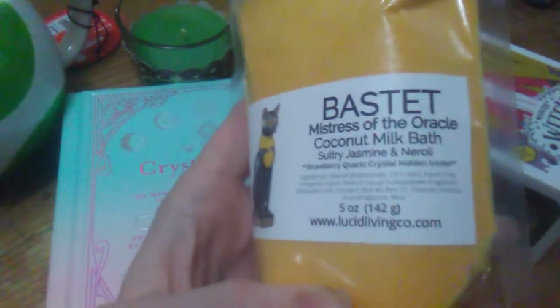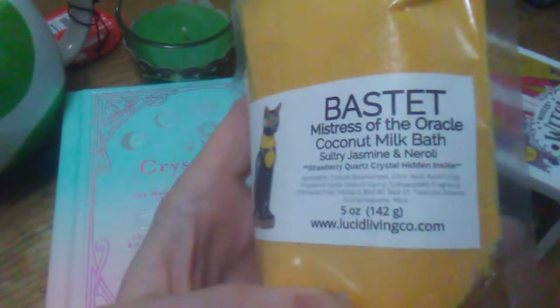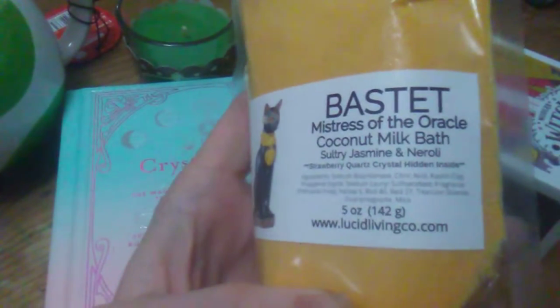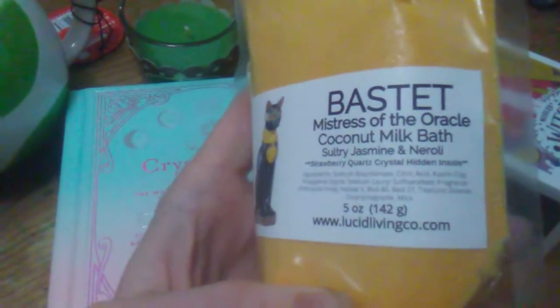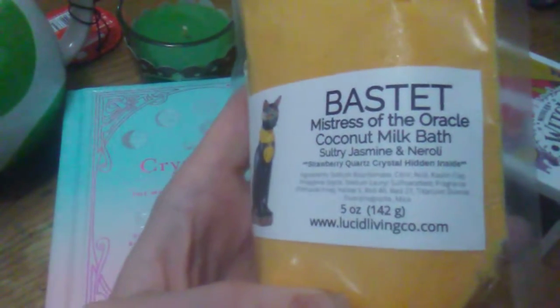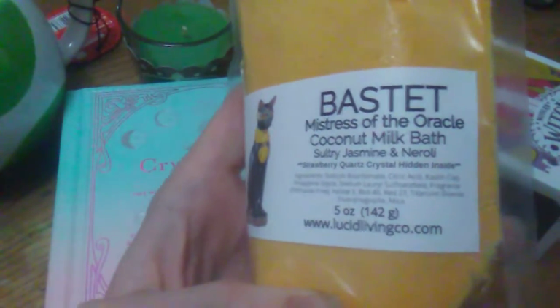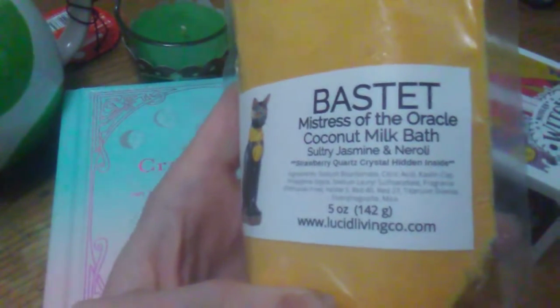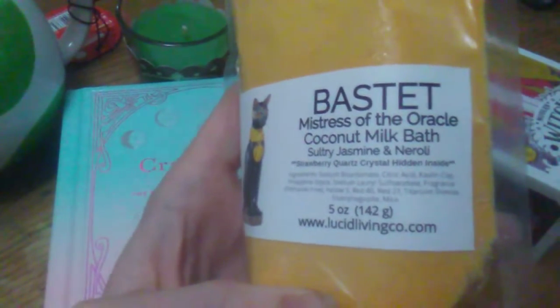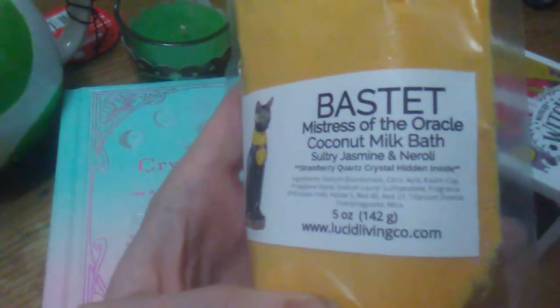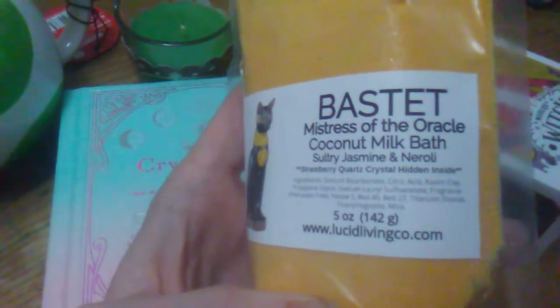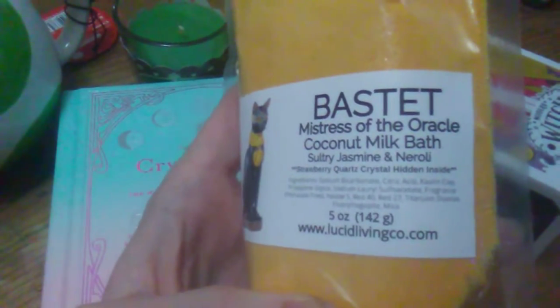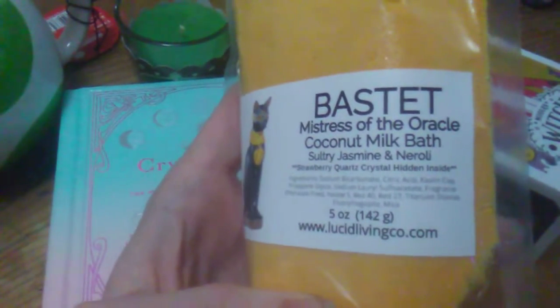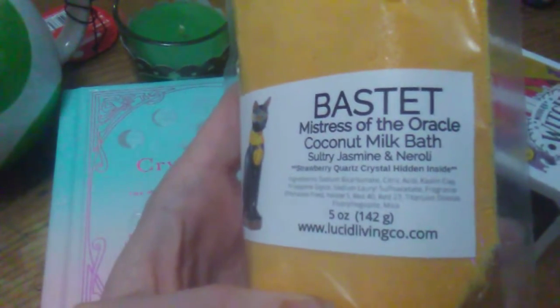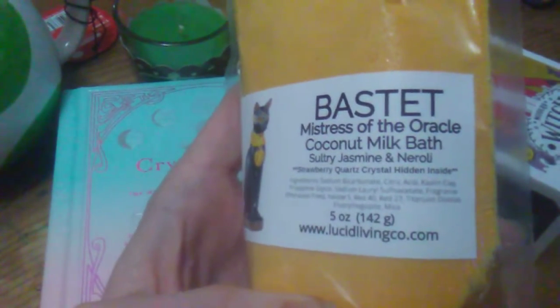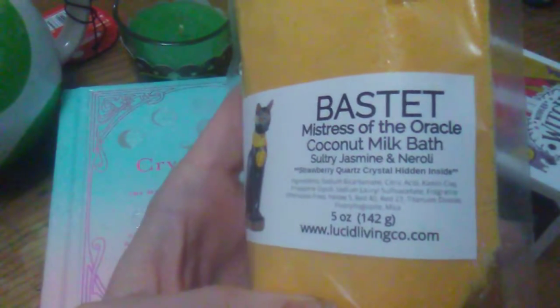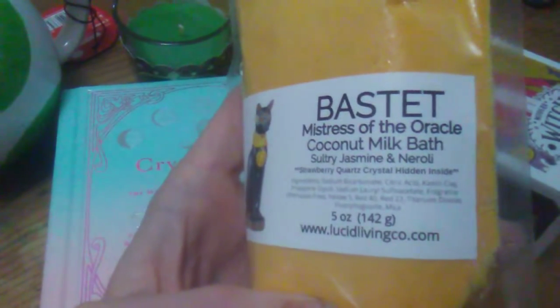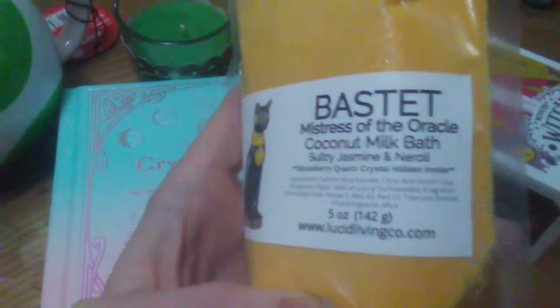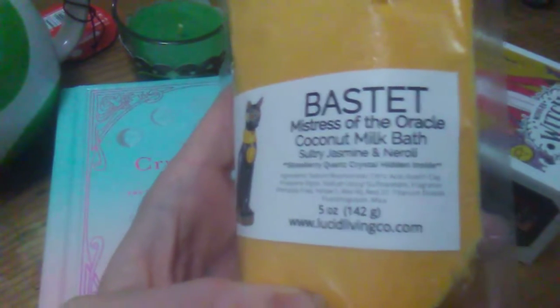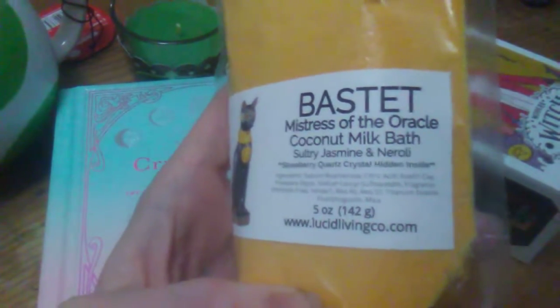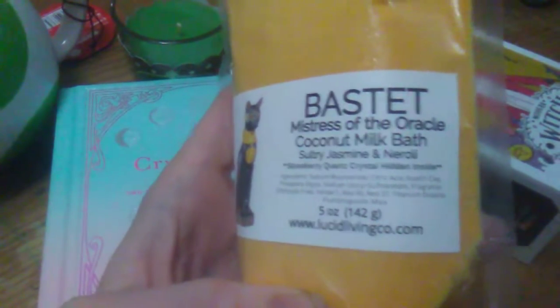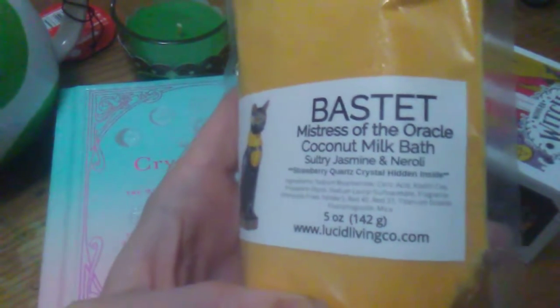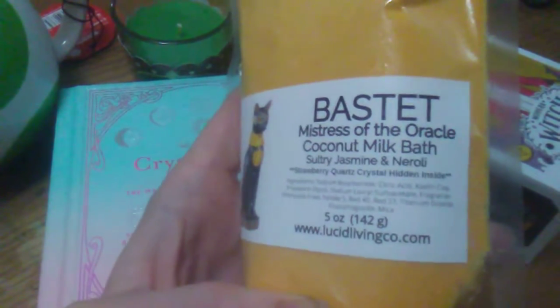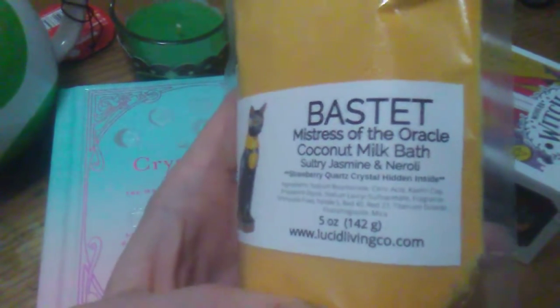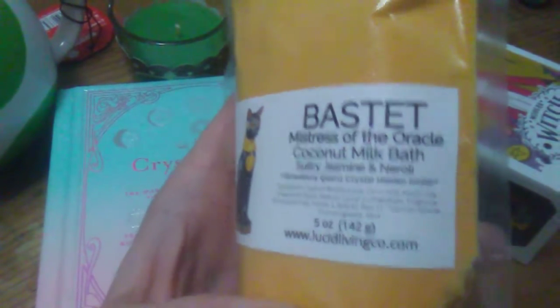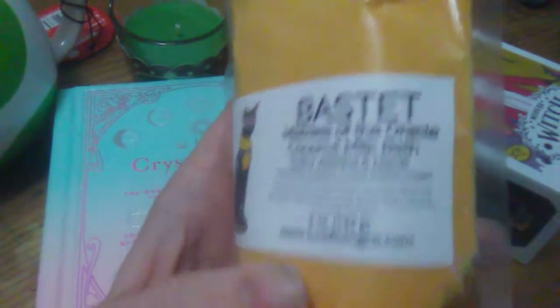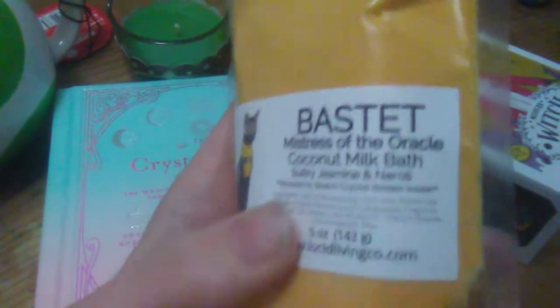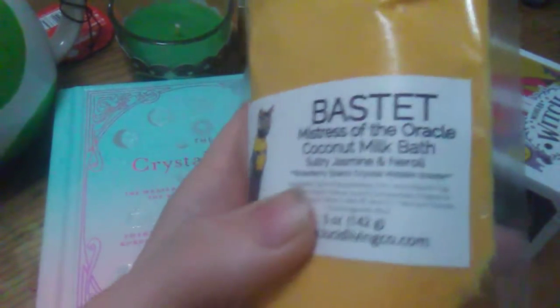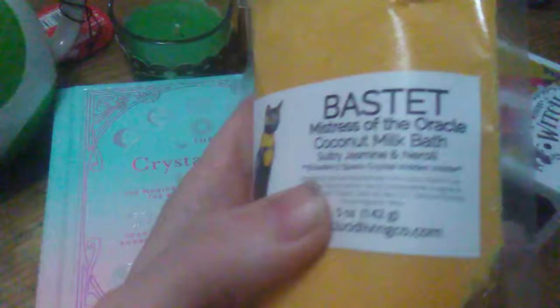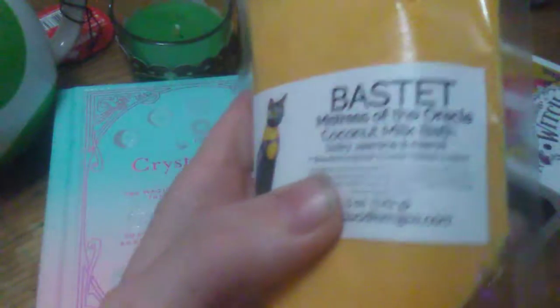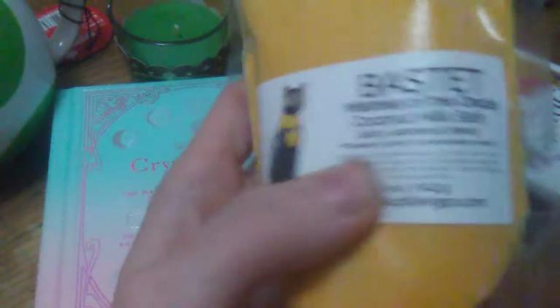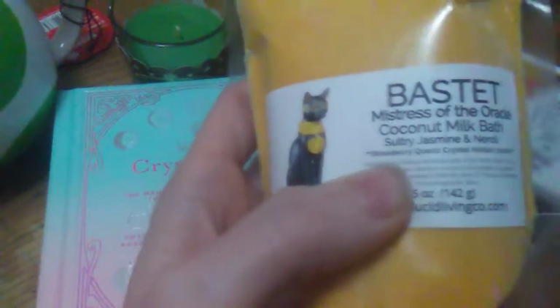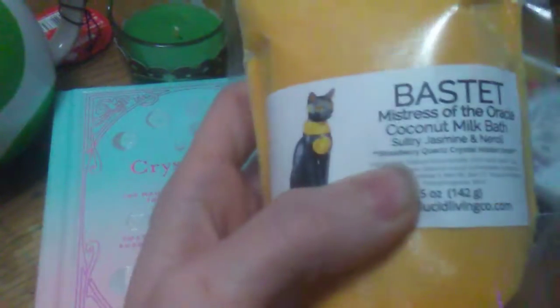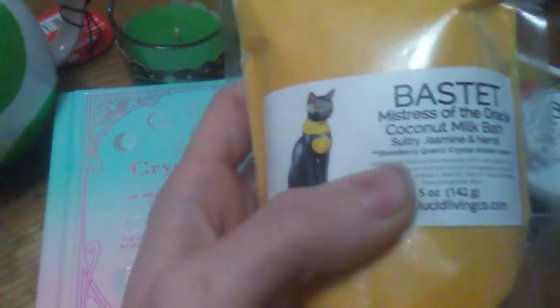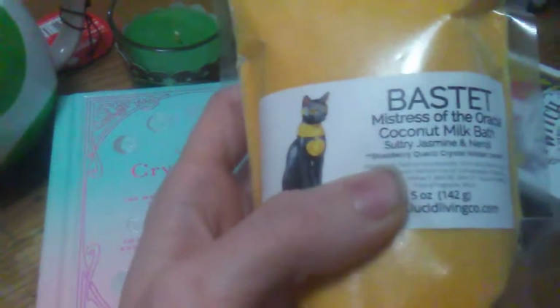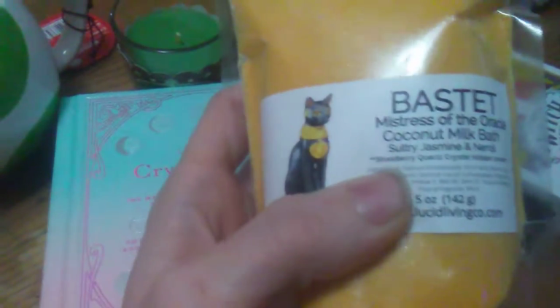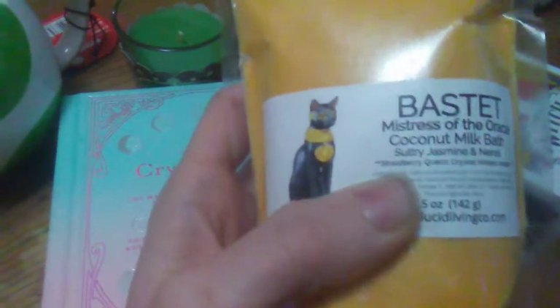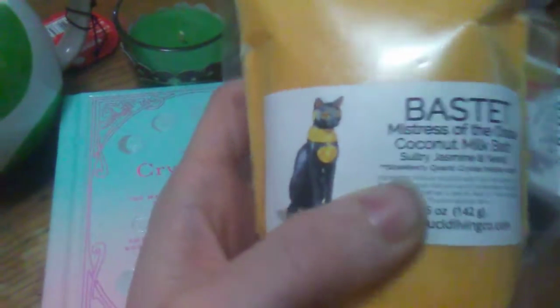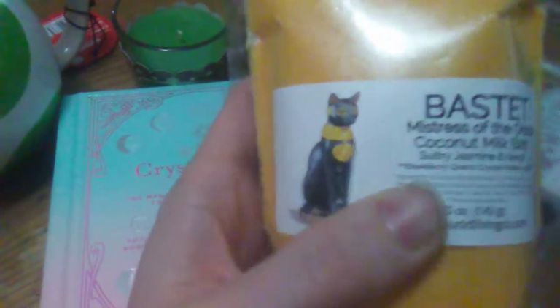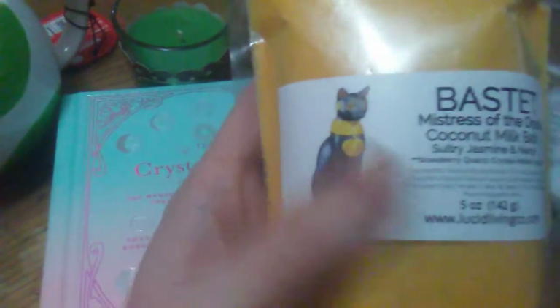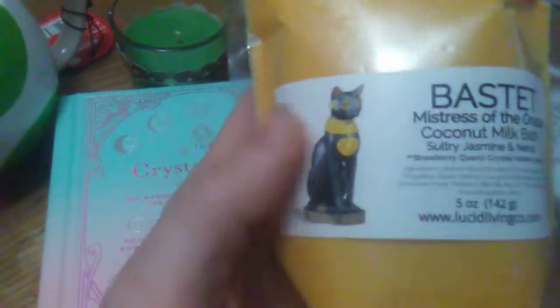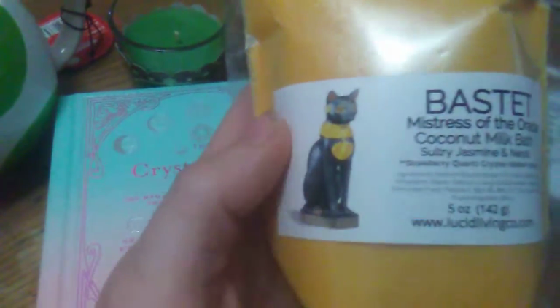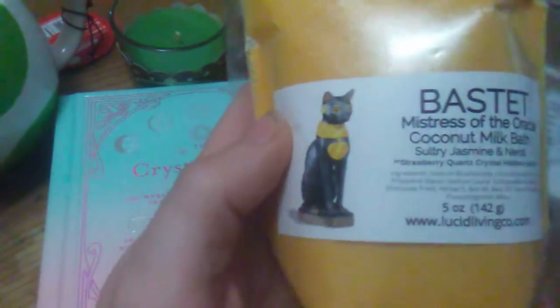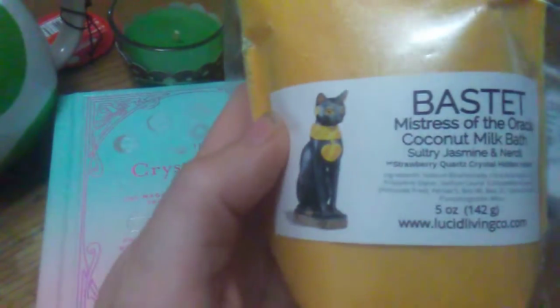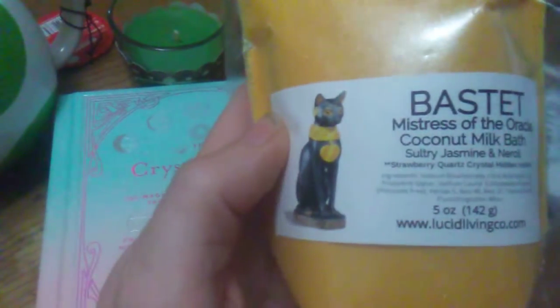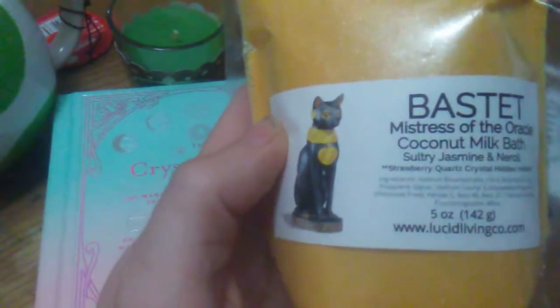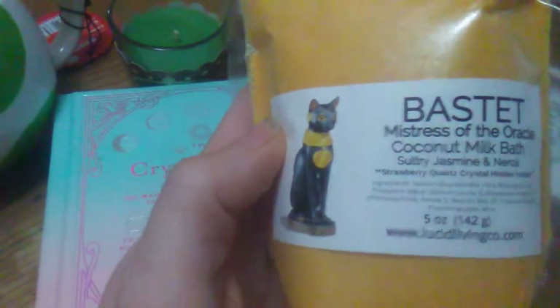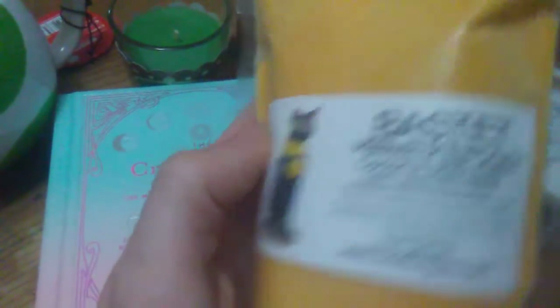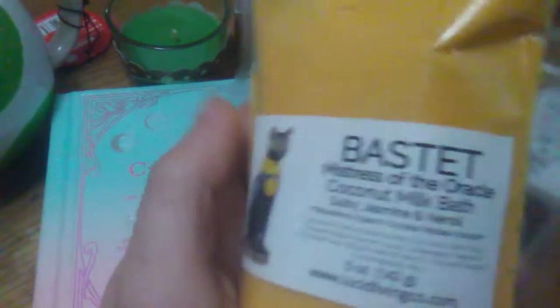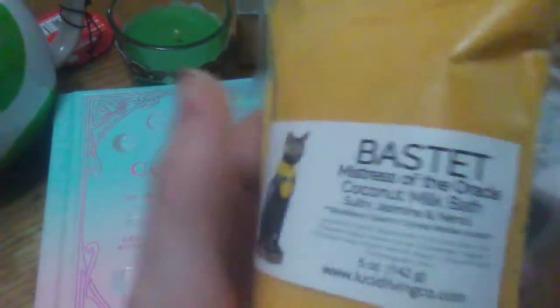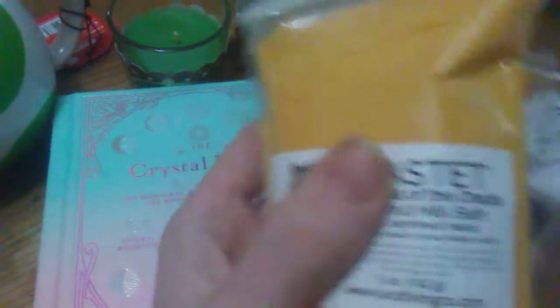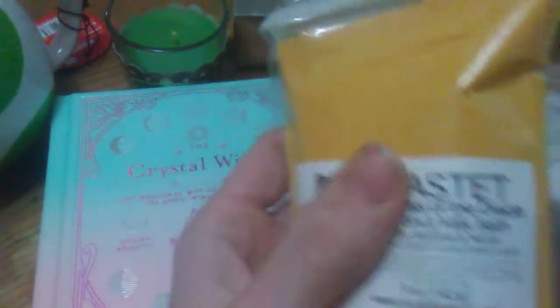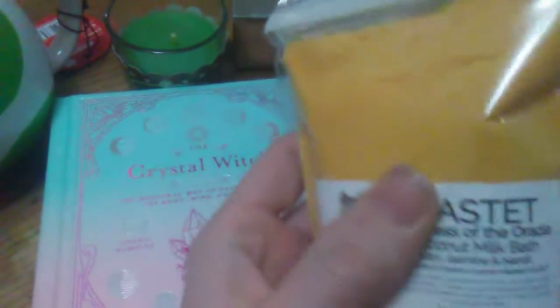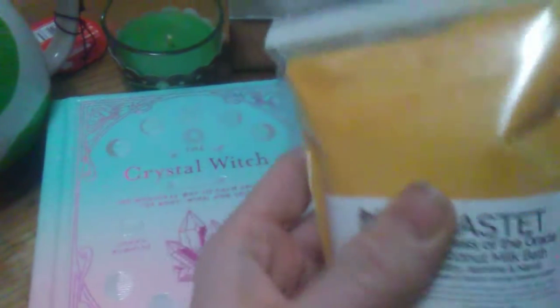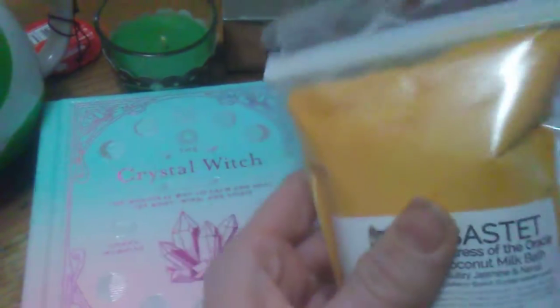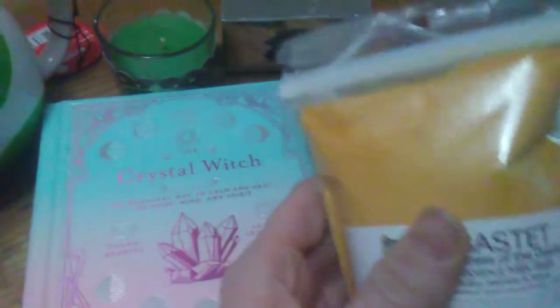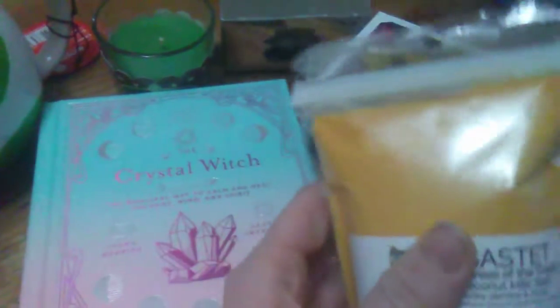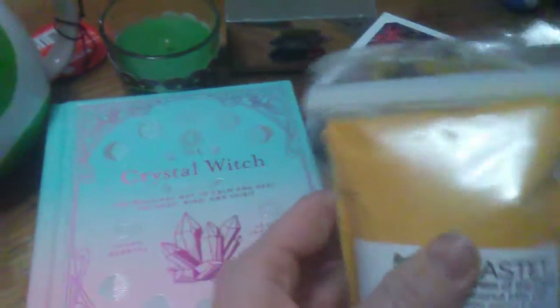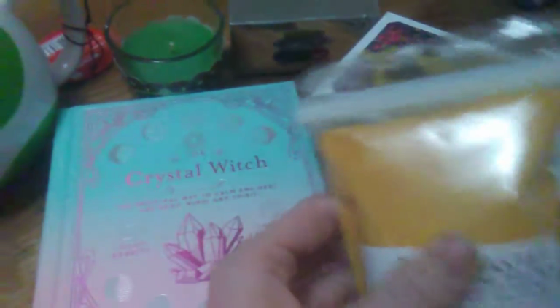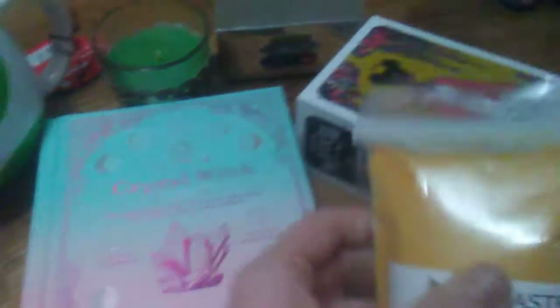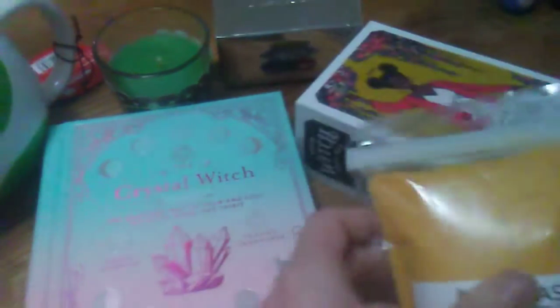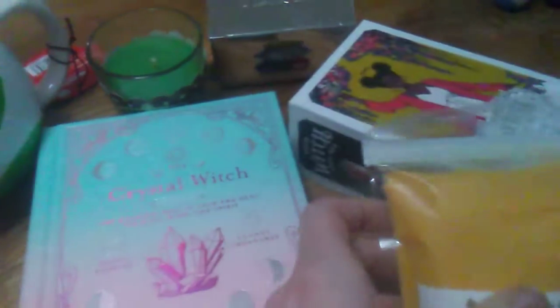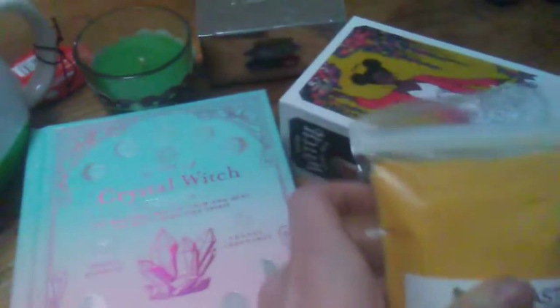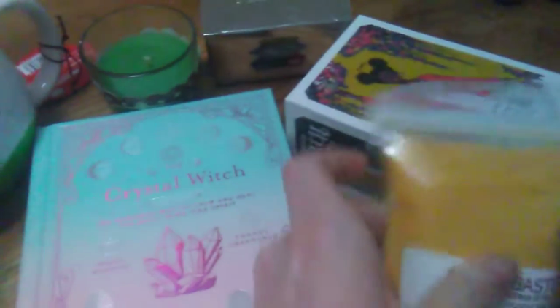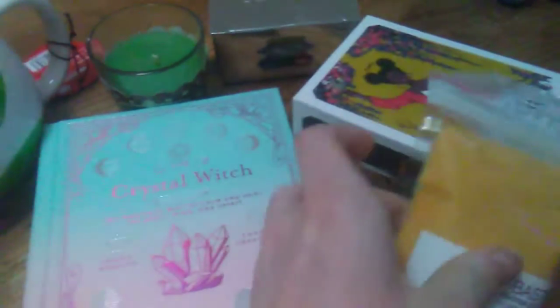It has a strawberry quartz crystal hidden inside, which is really cool. I got this from one of my co-workers. They're super sweet.